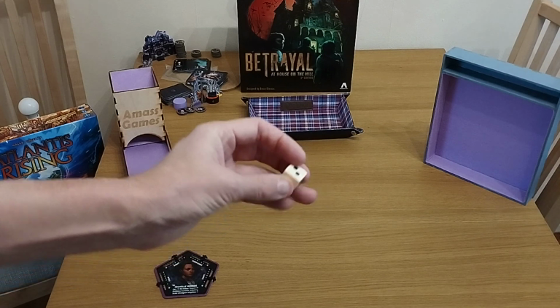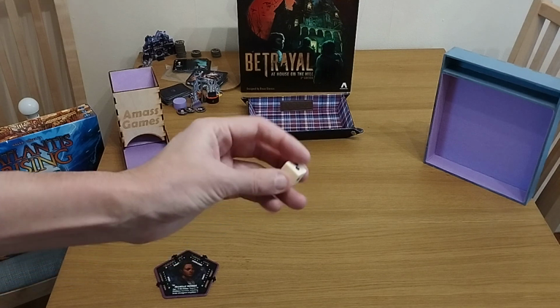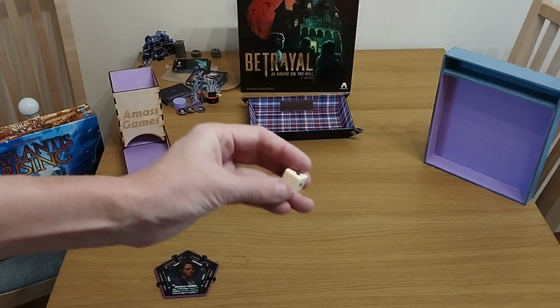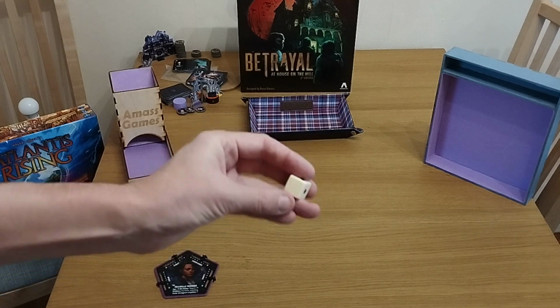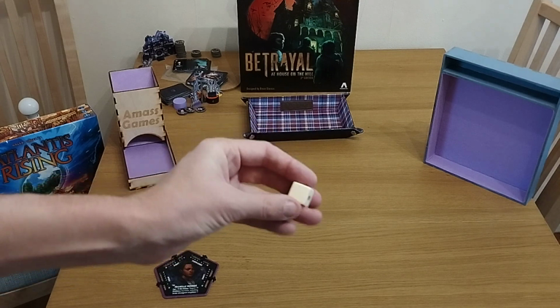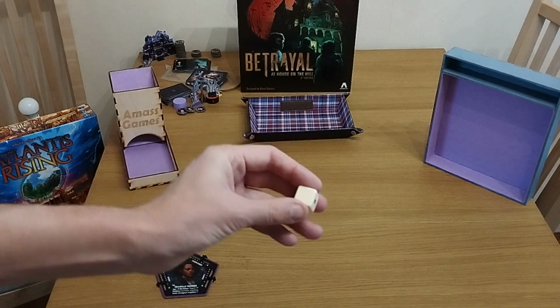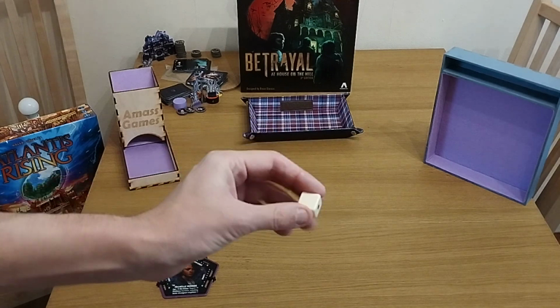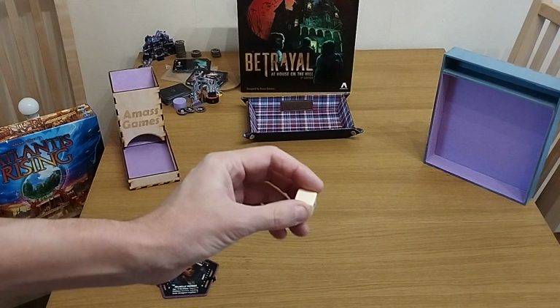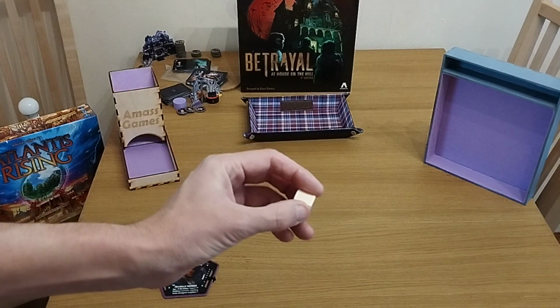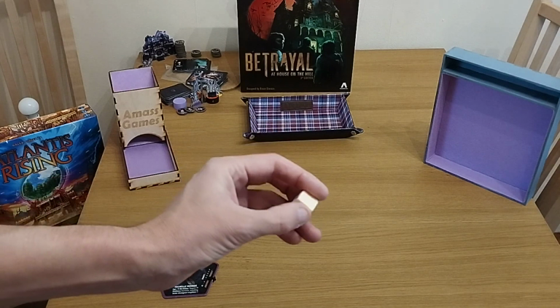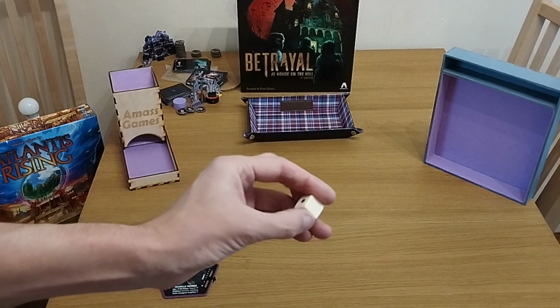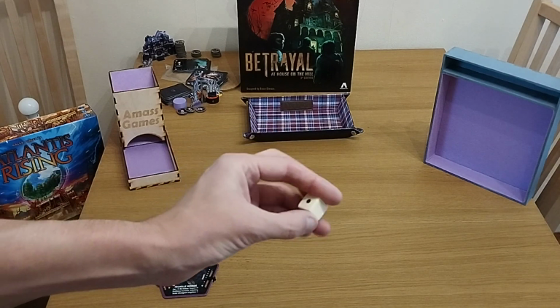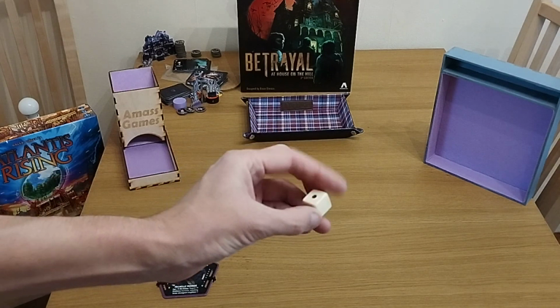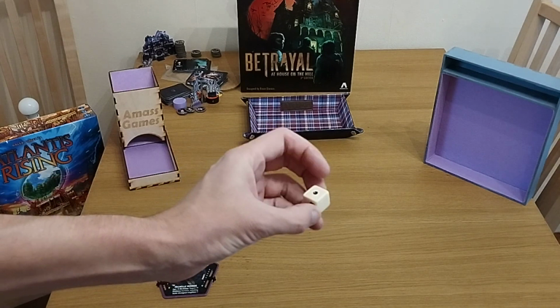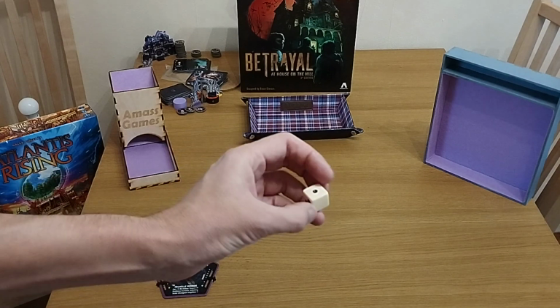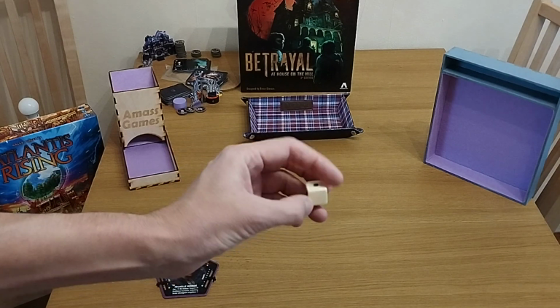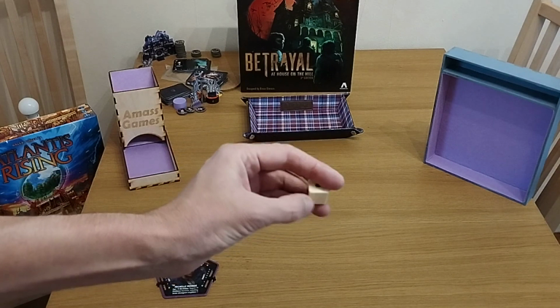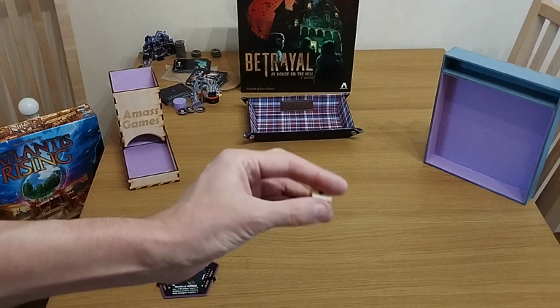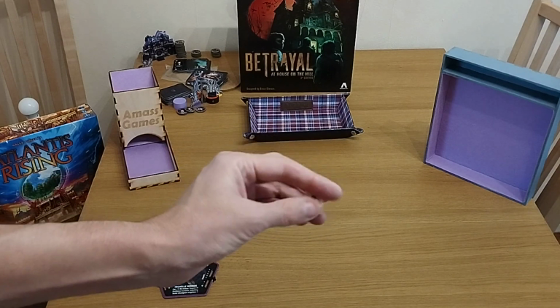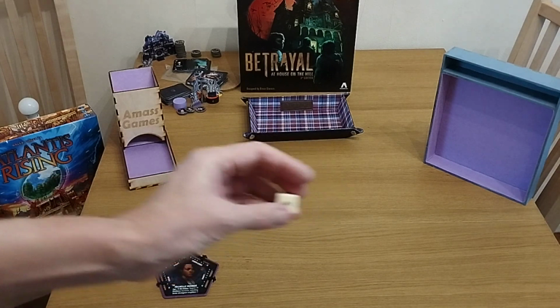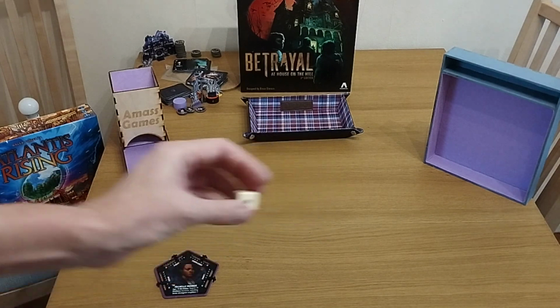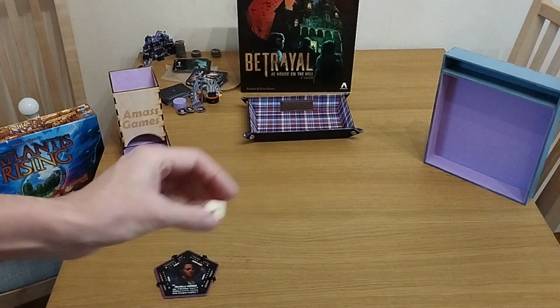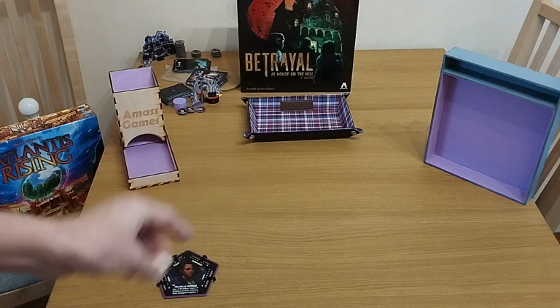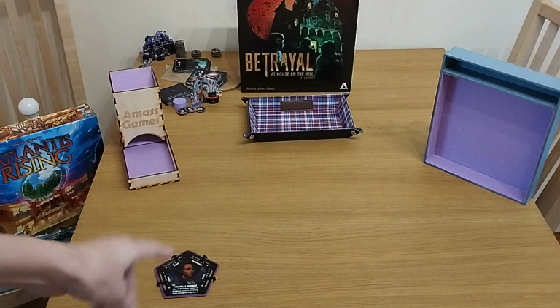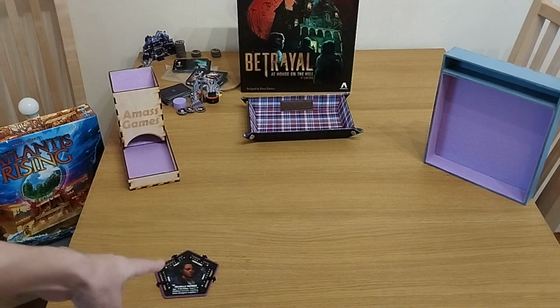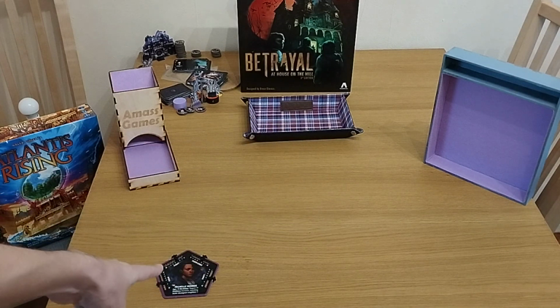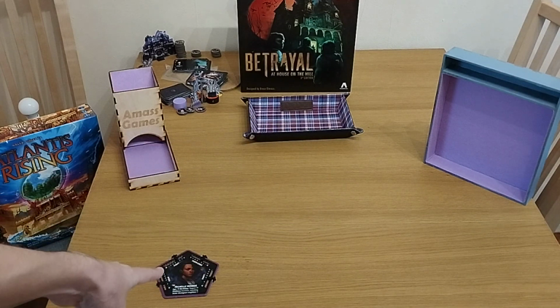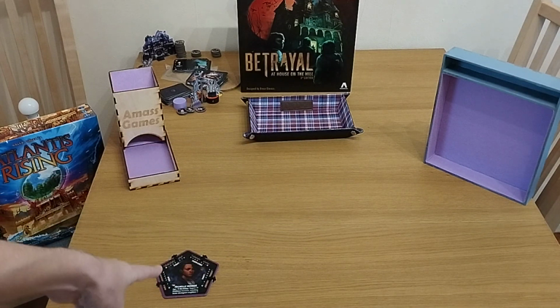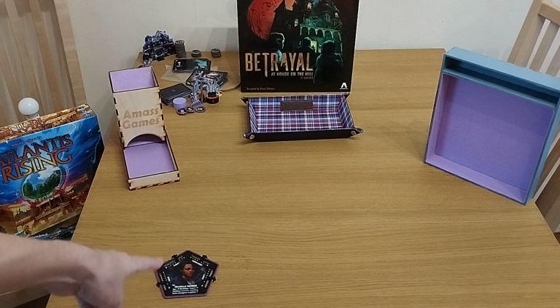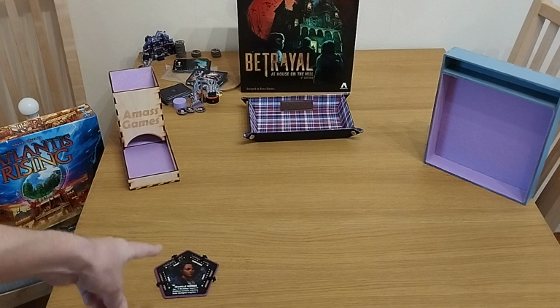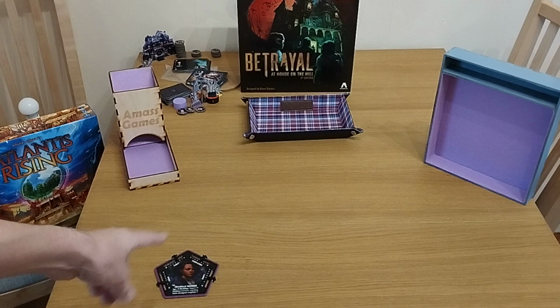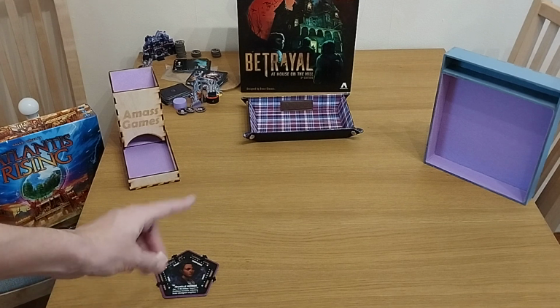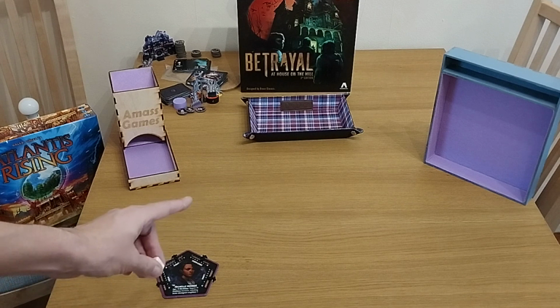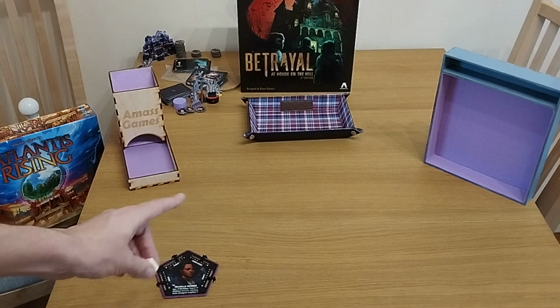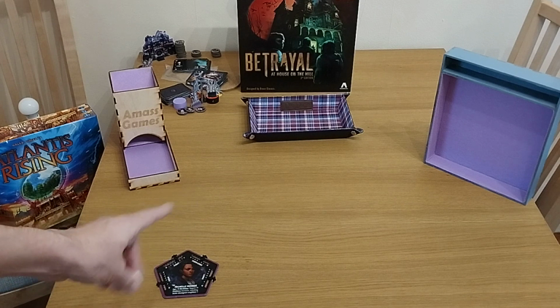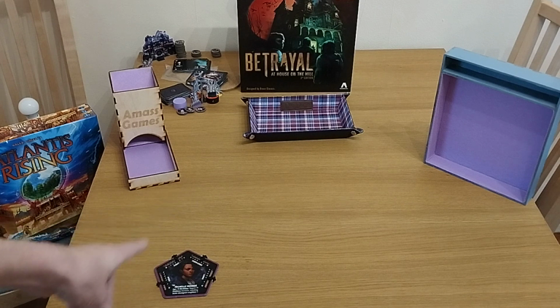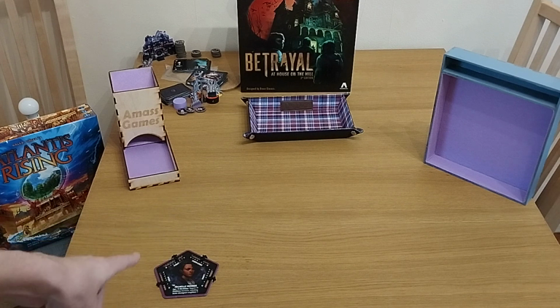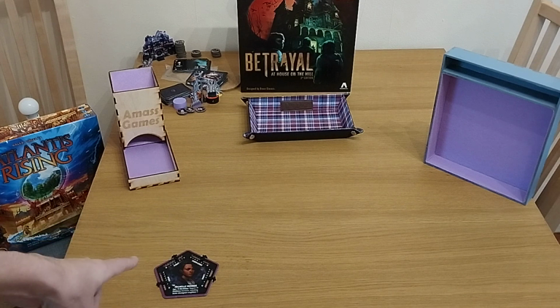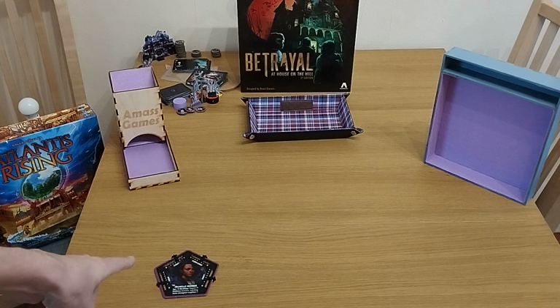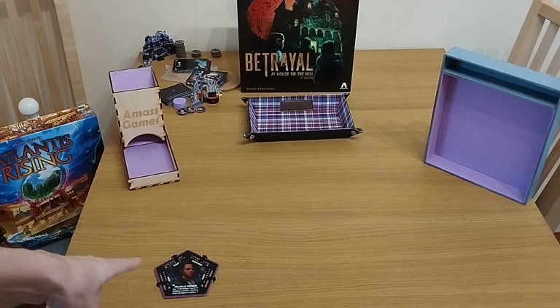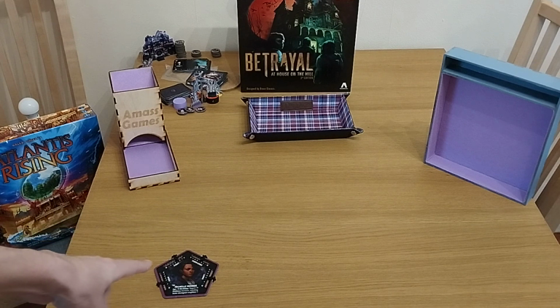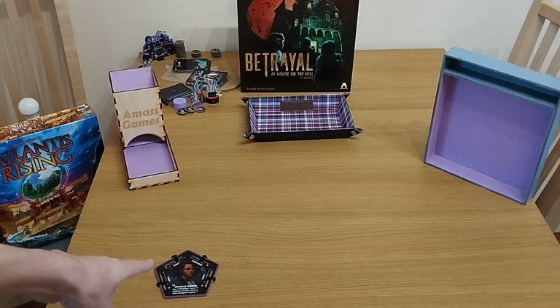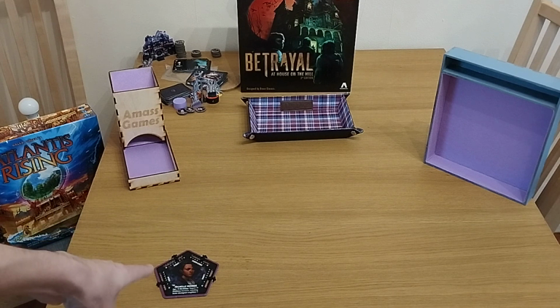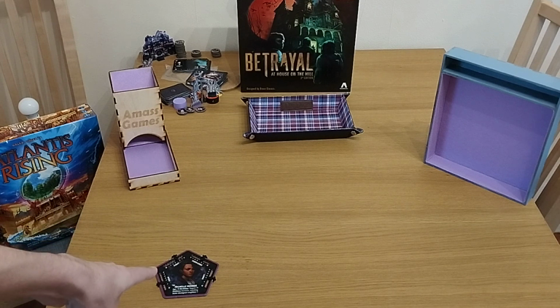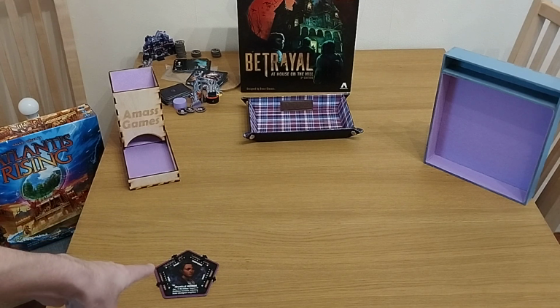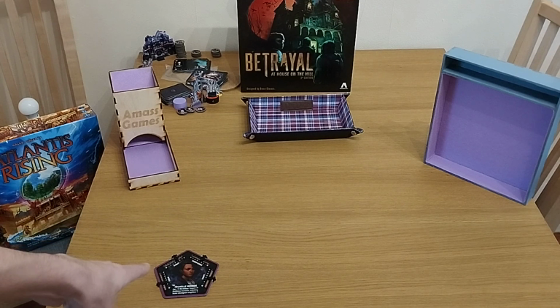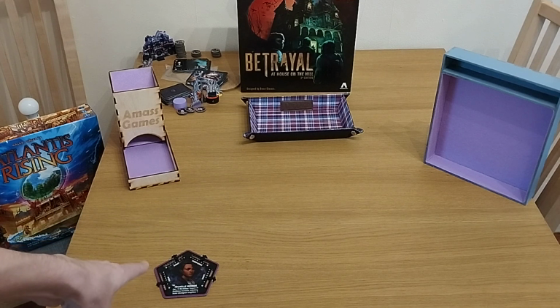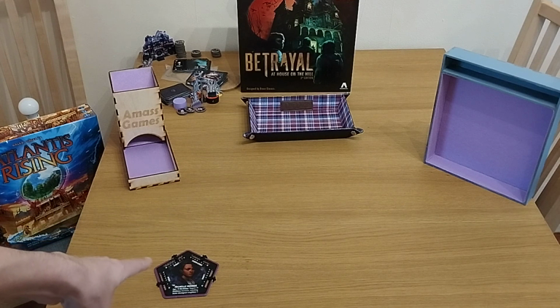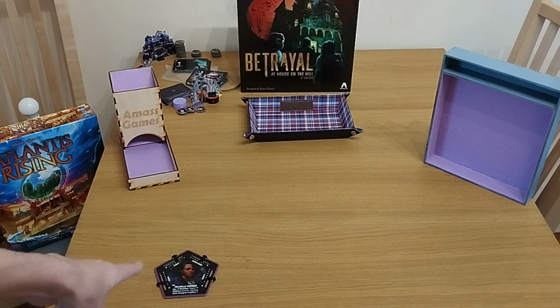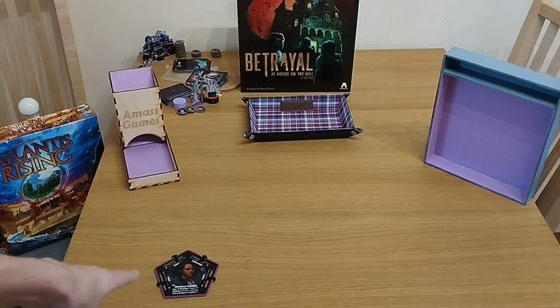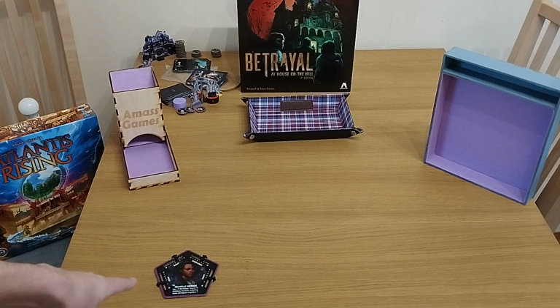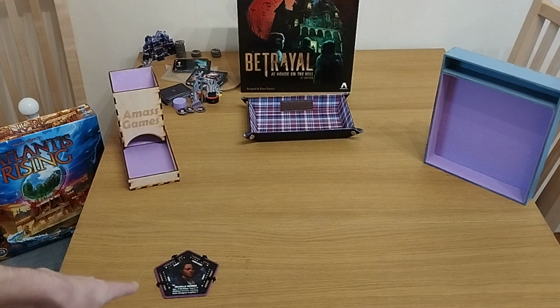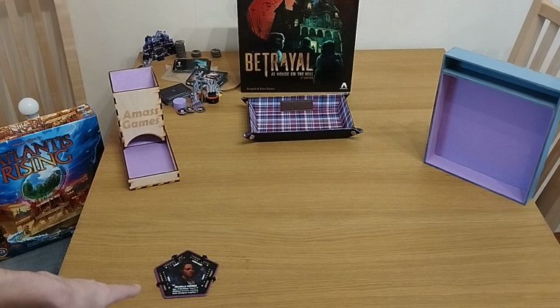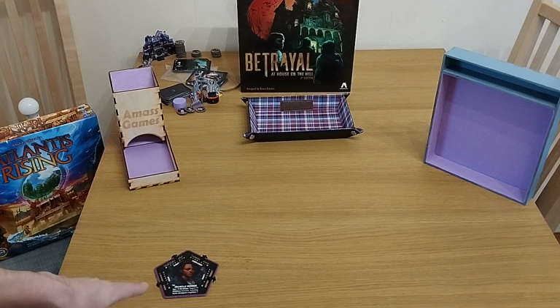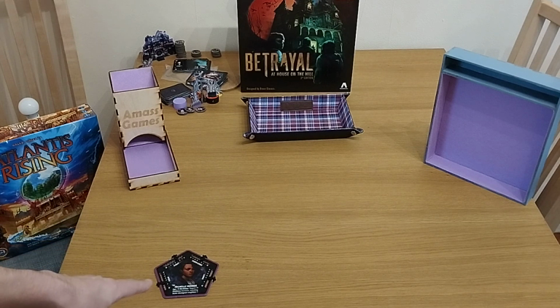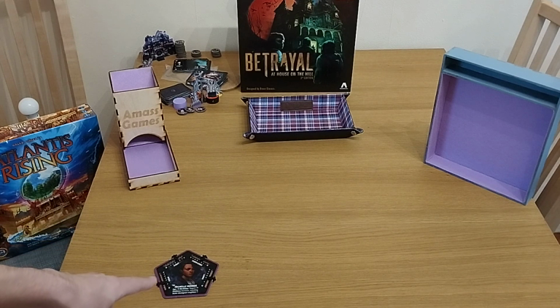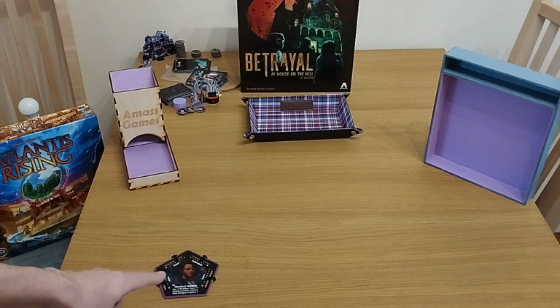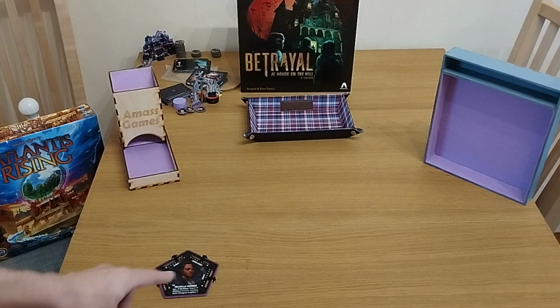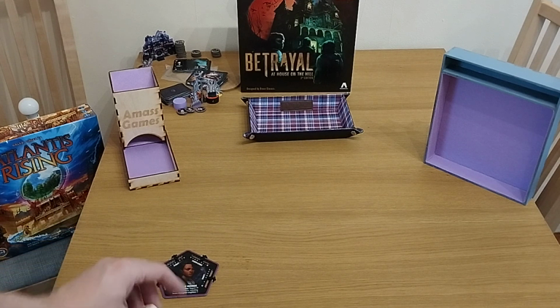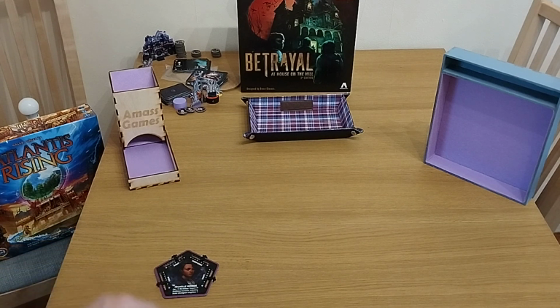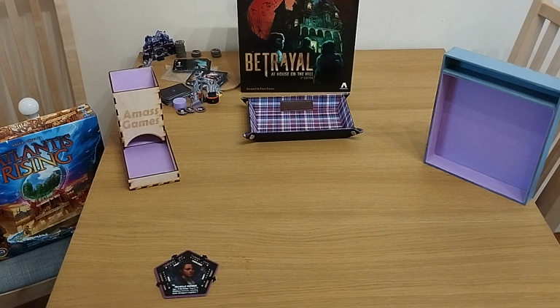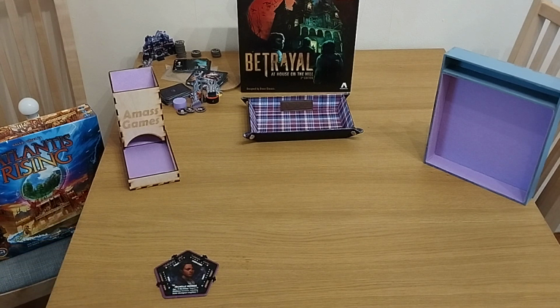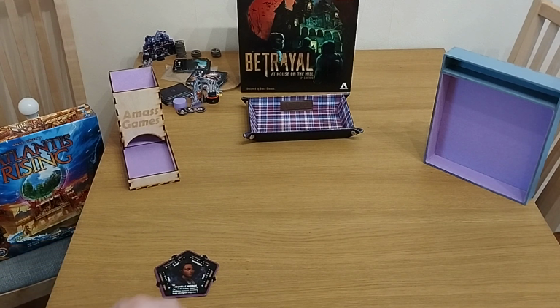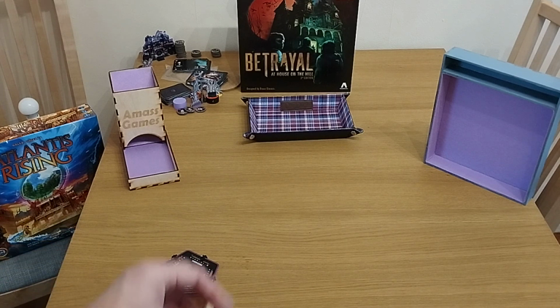So we have two values of blanks, two ones, and two twos. We are looking to do various skill tests, typically for might, knowledge, speed, and sanity.